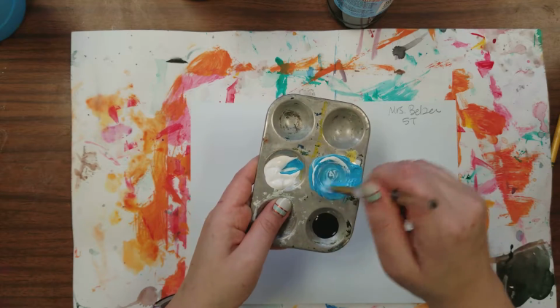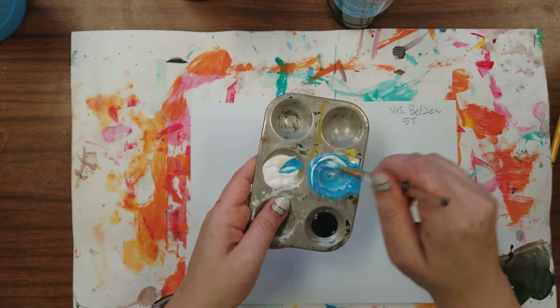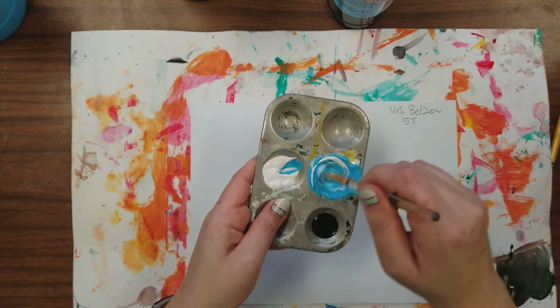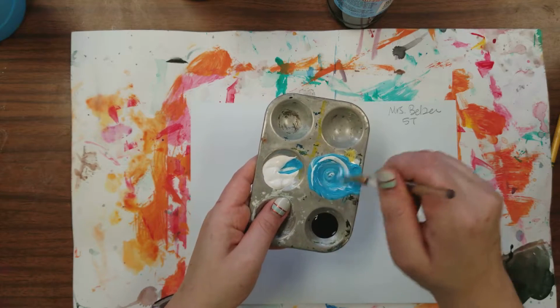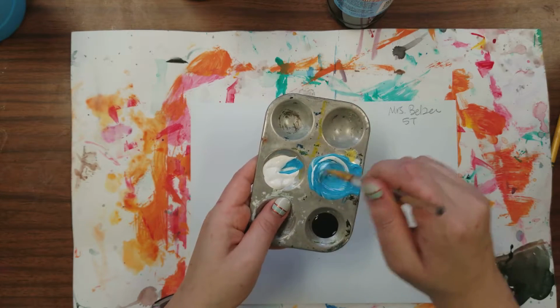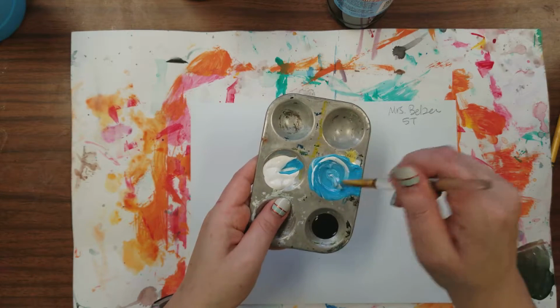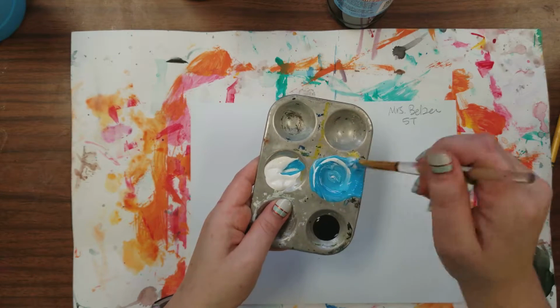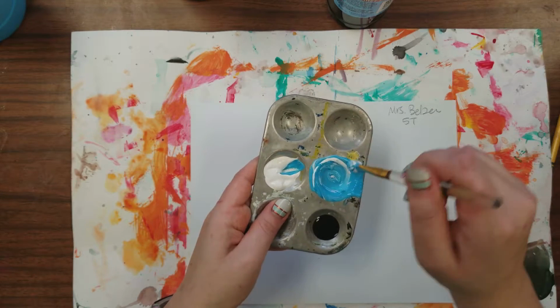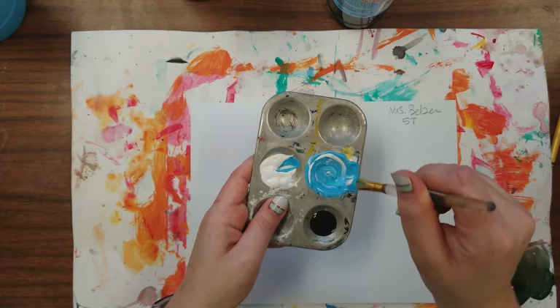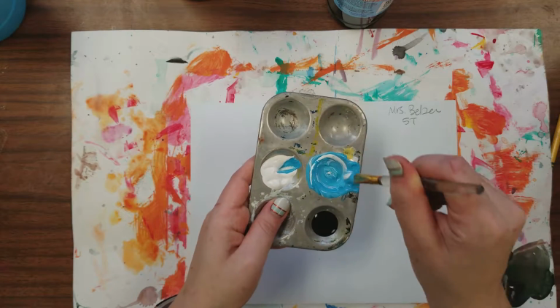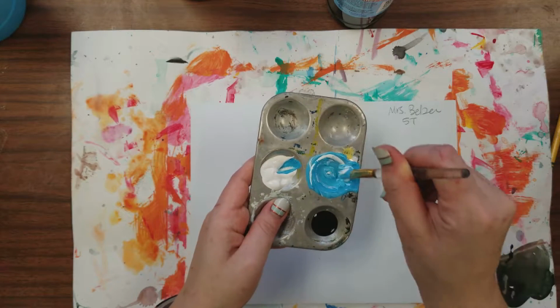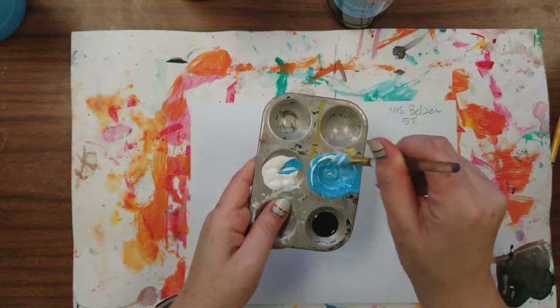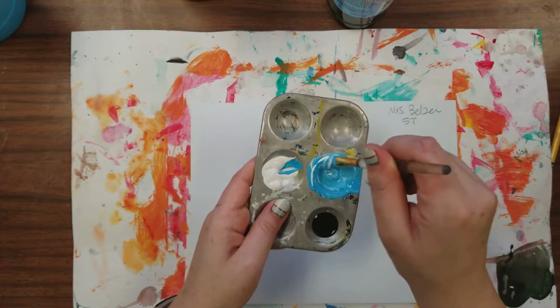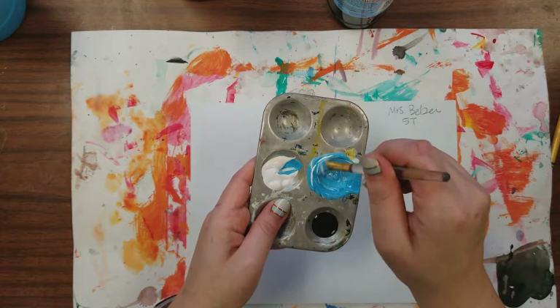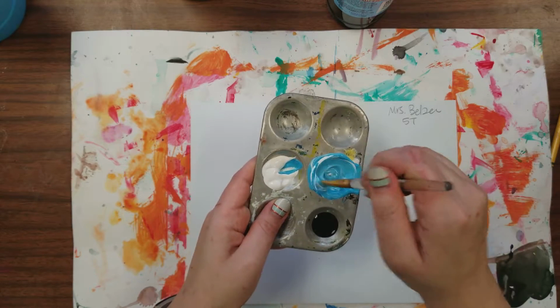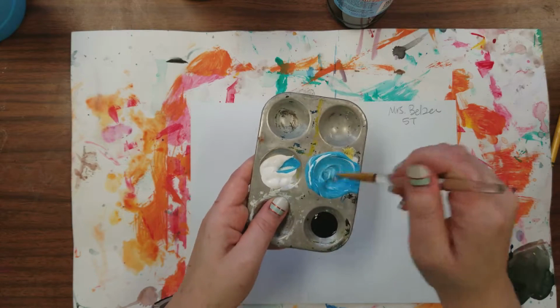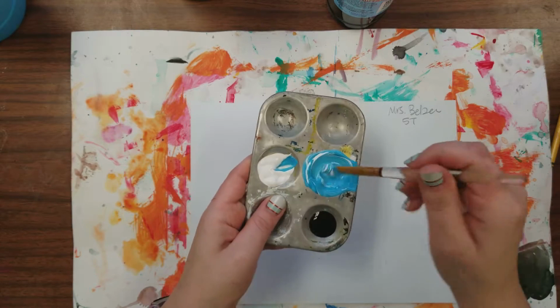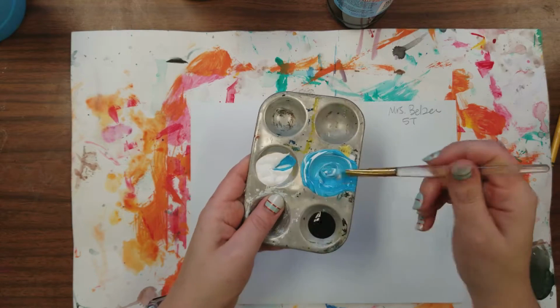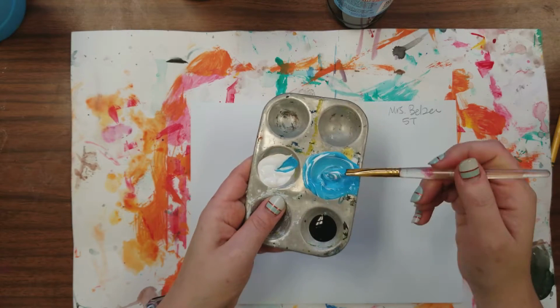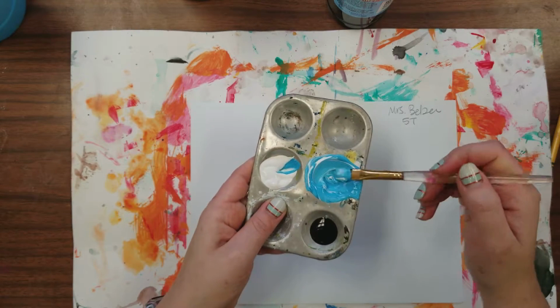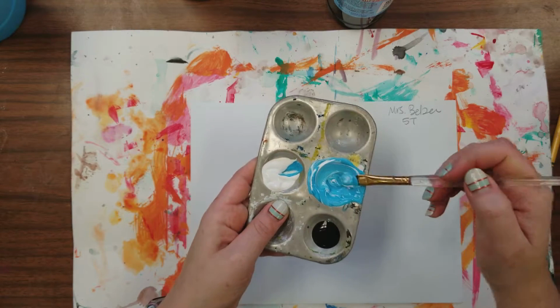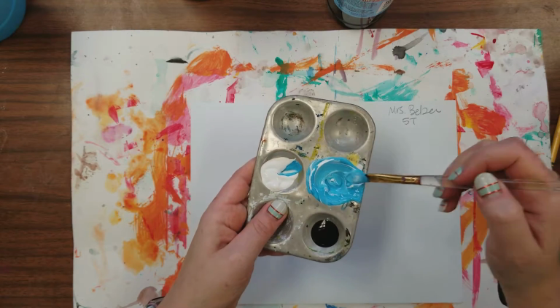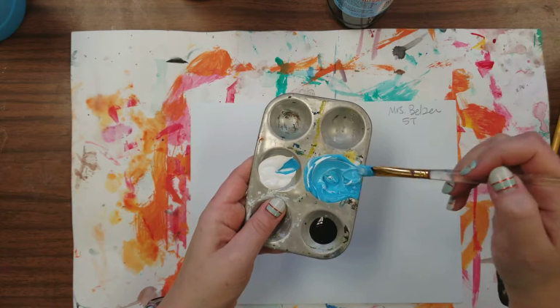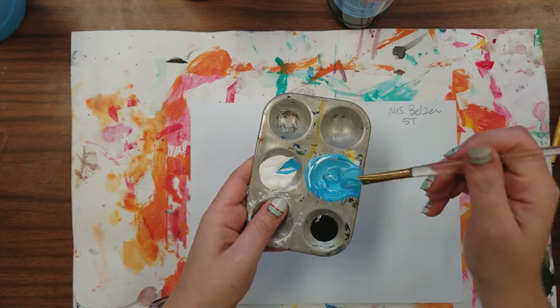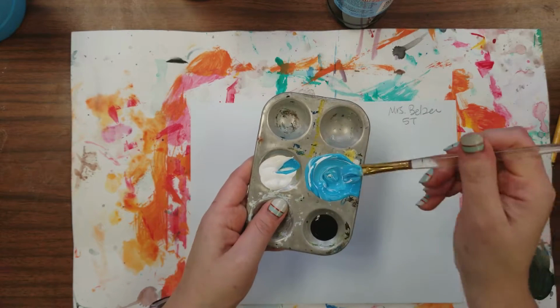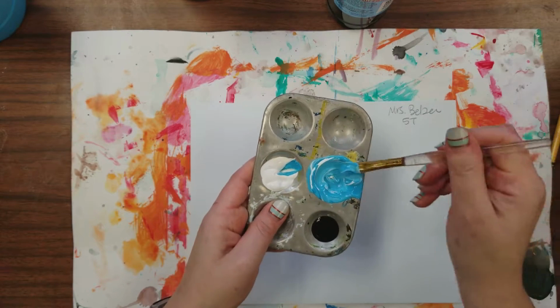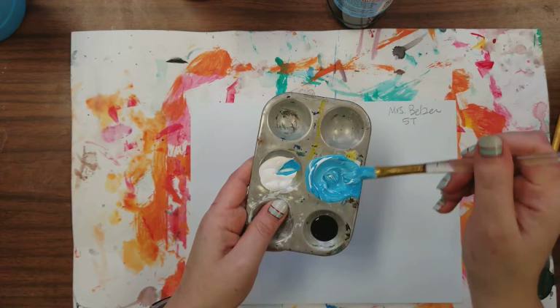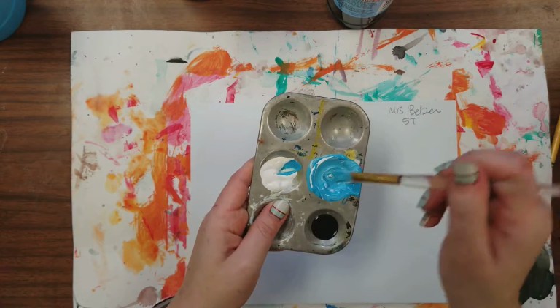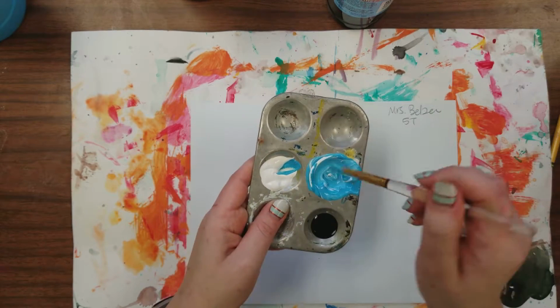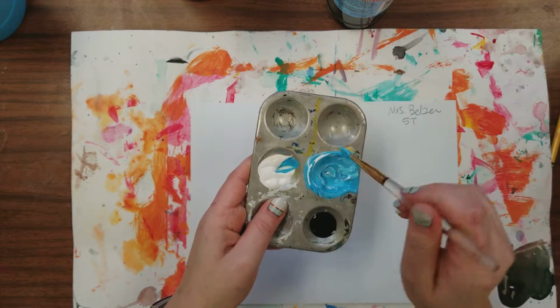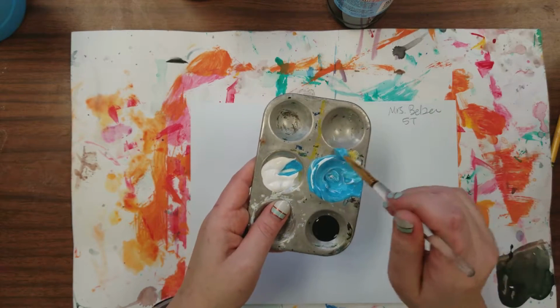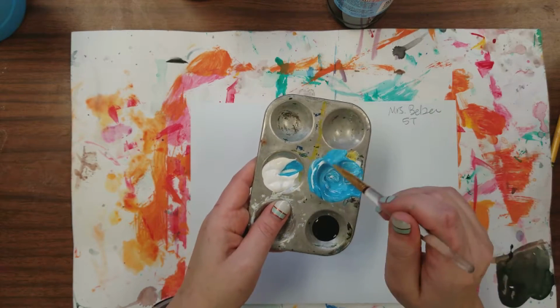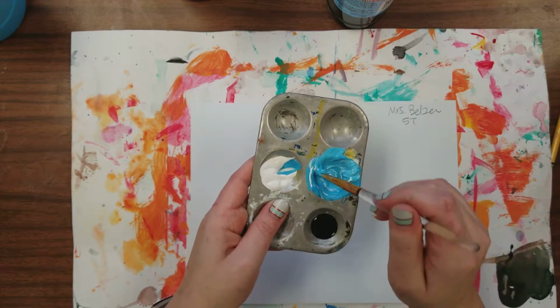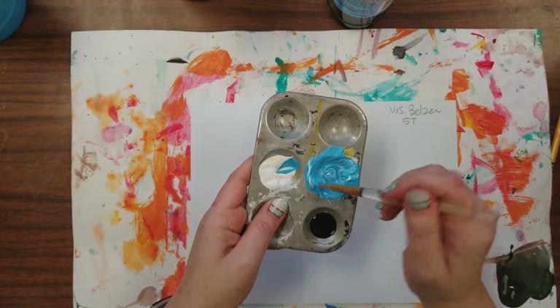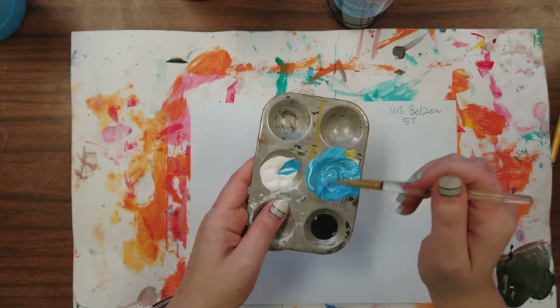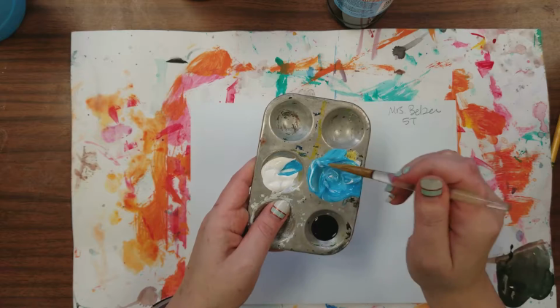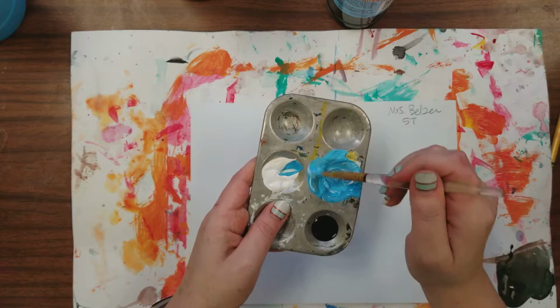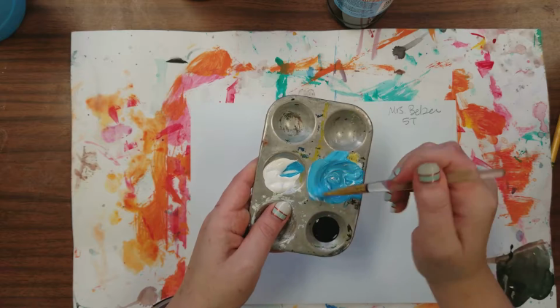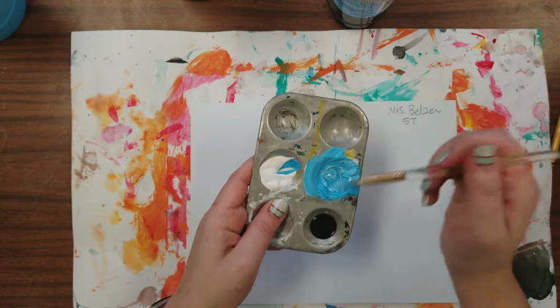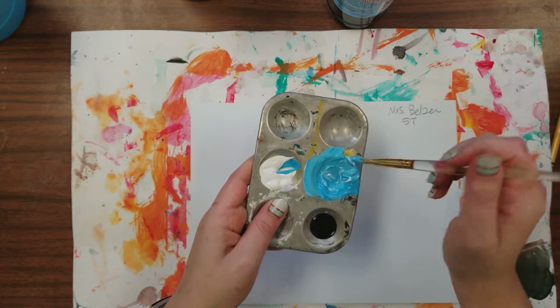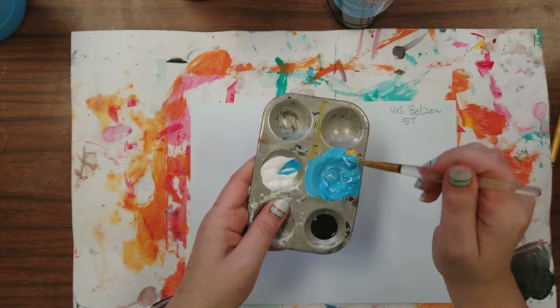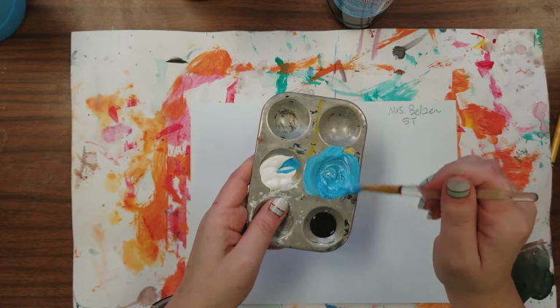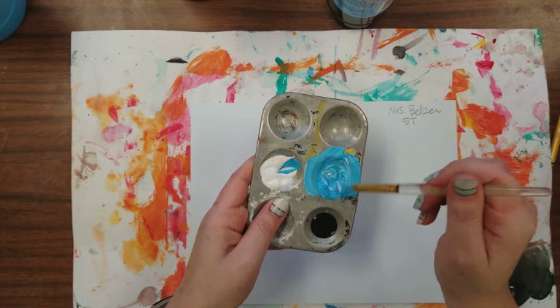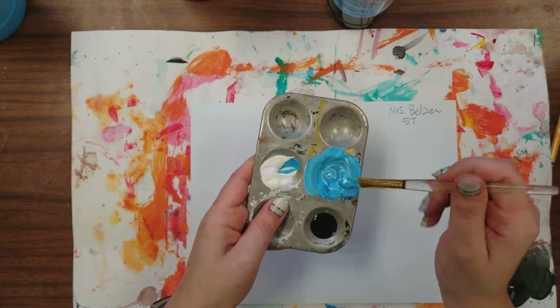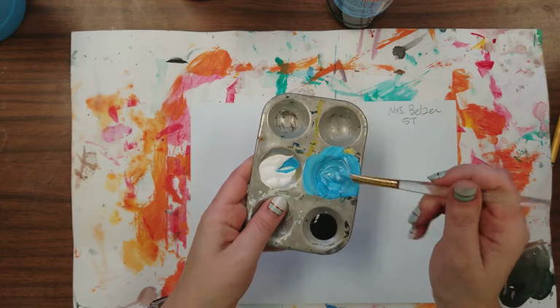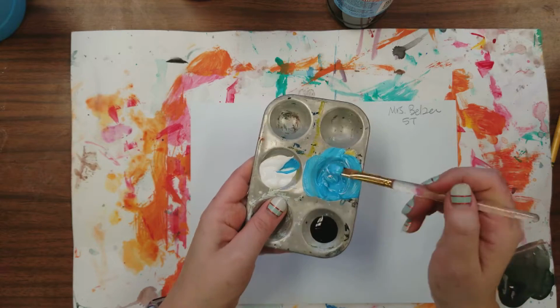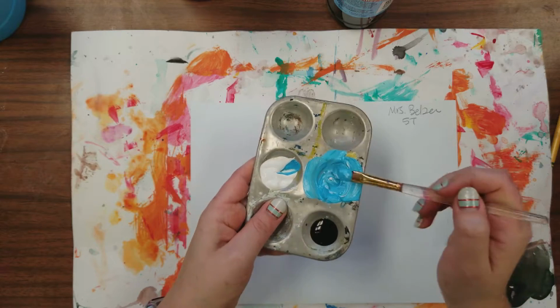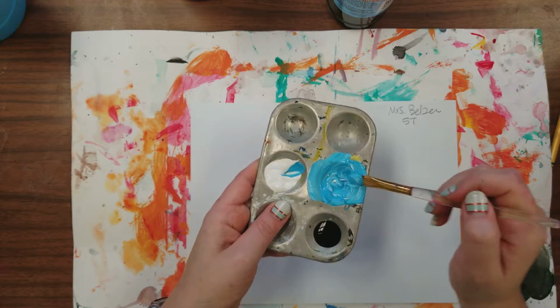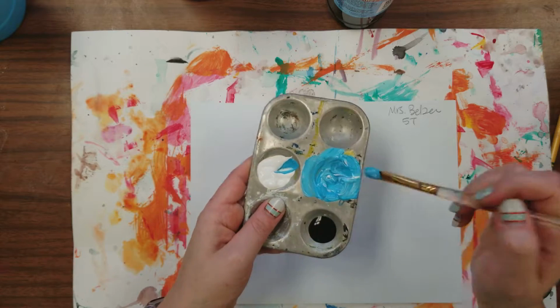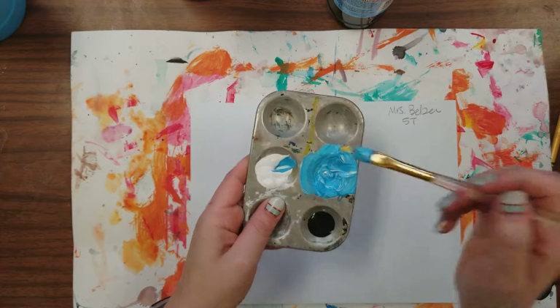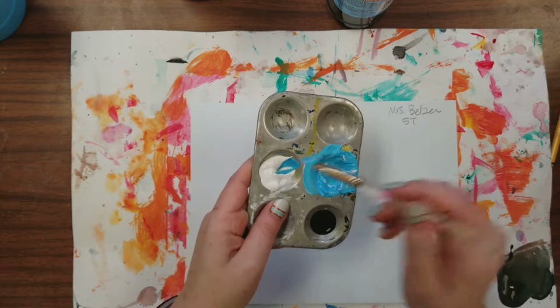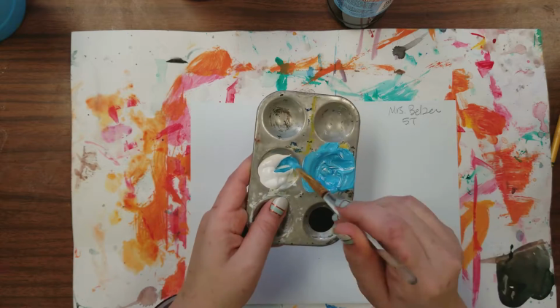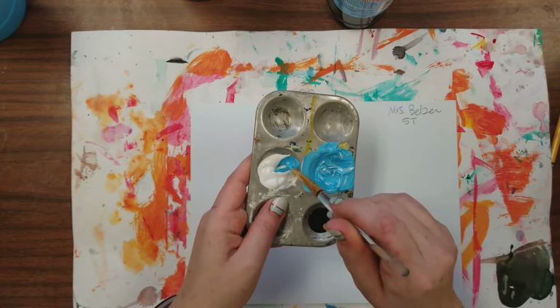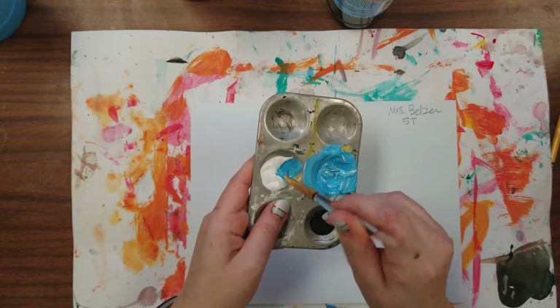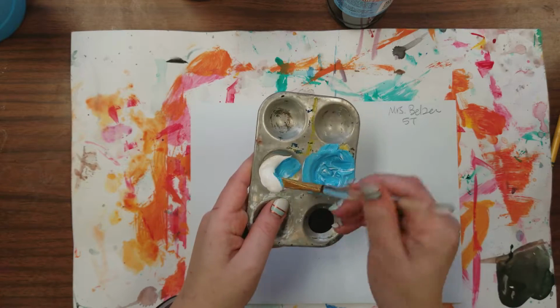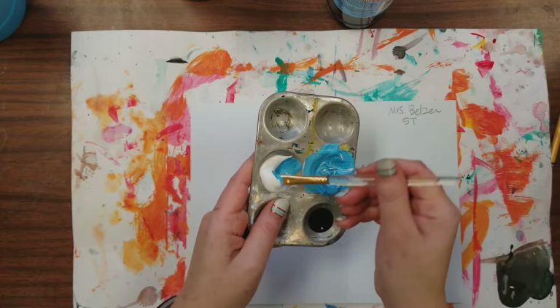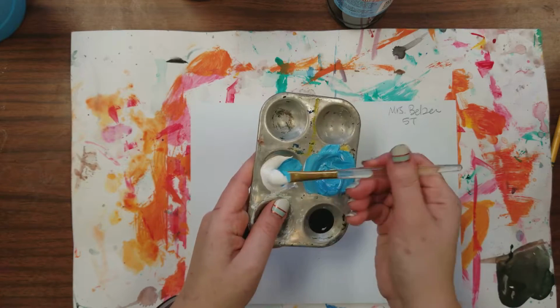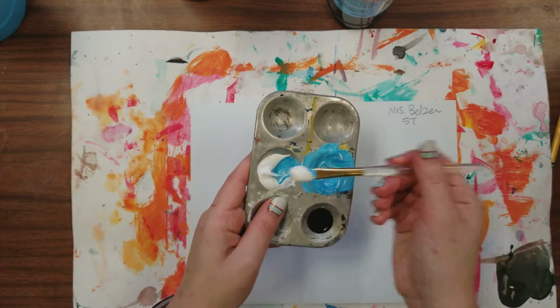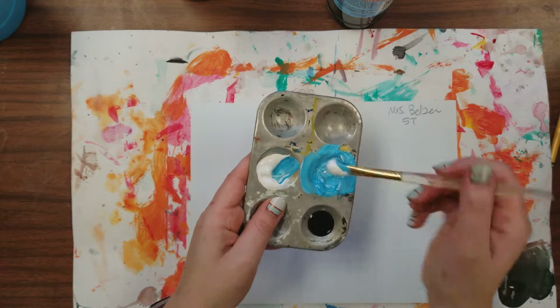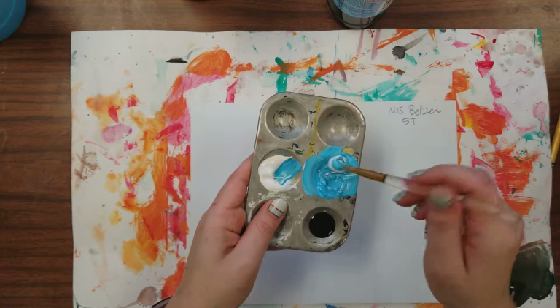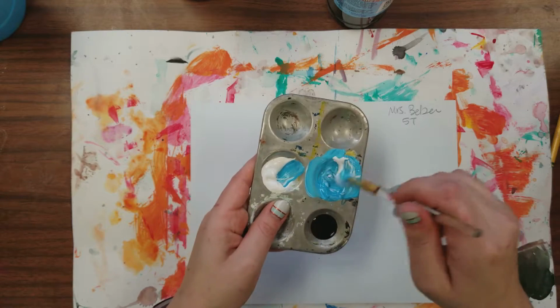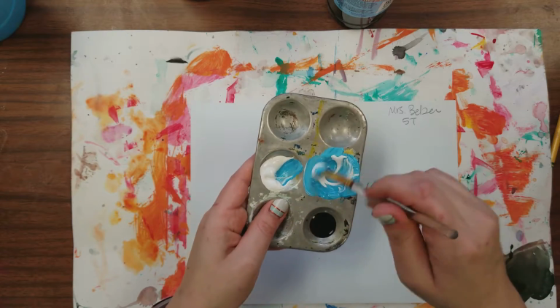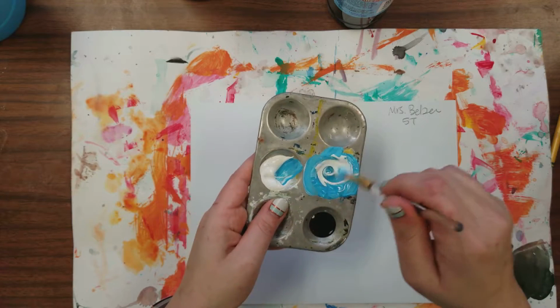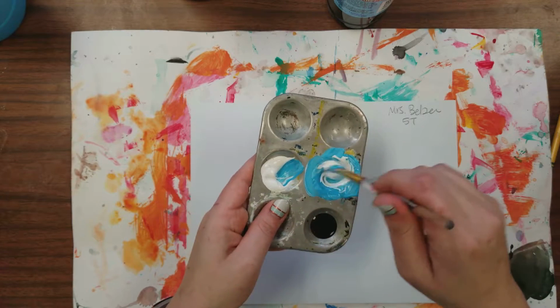You can go as light as you want. If you want to go medium blue that's fine; if you want to go really, really light that's also fine. It's up to you.